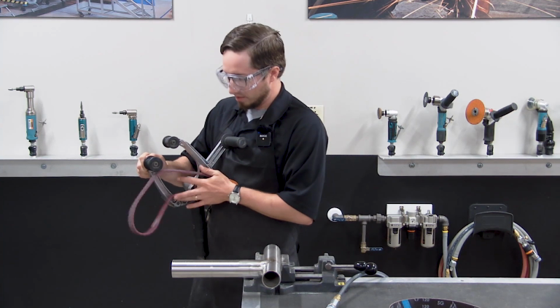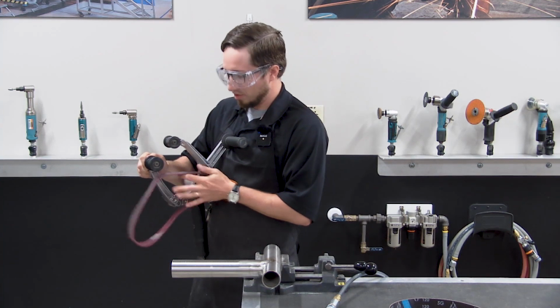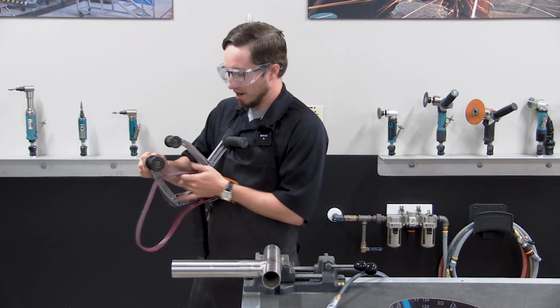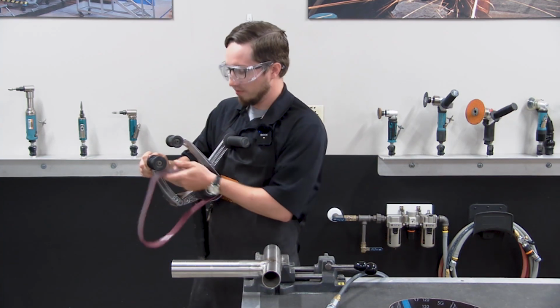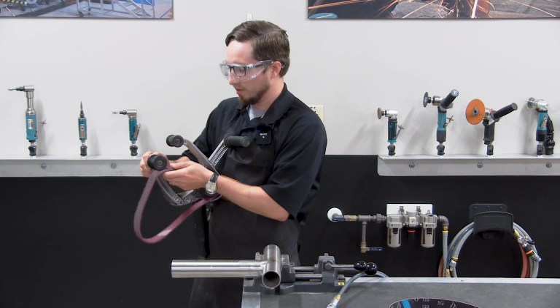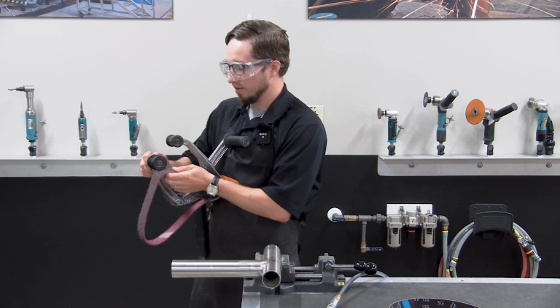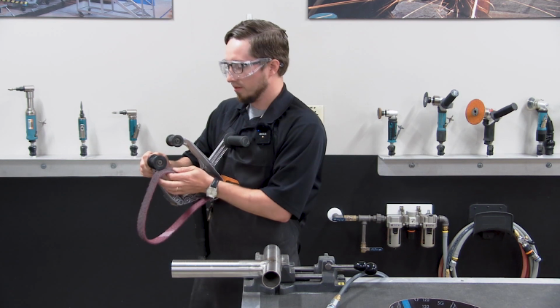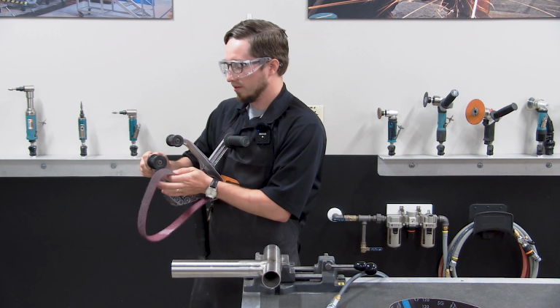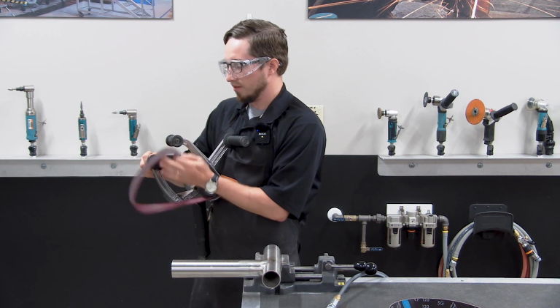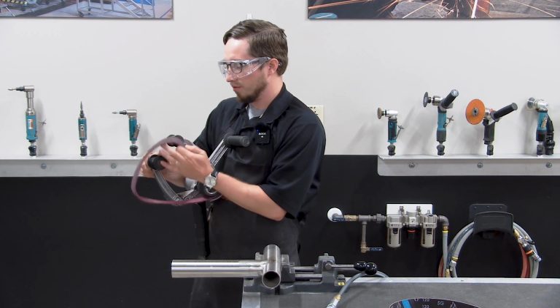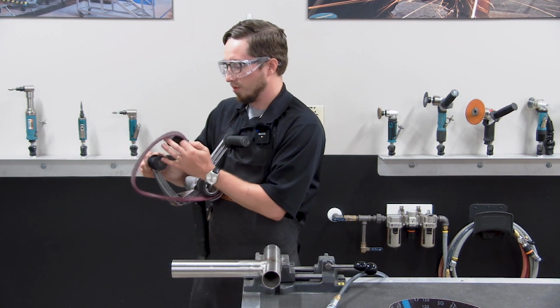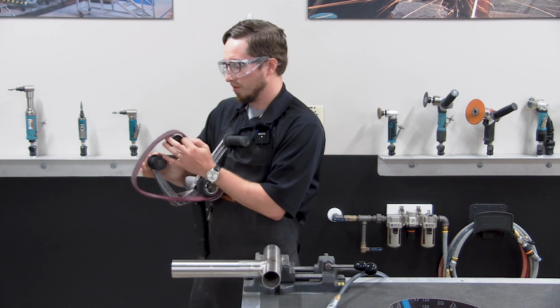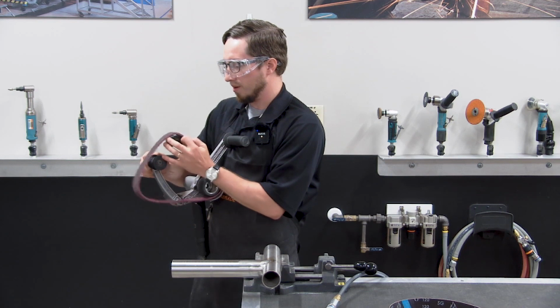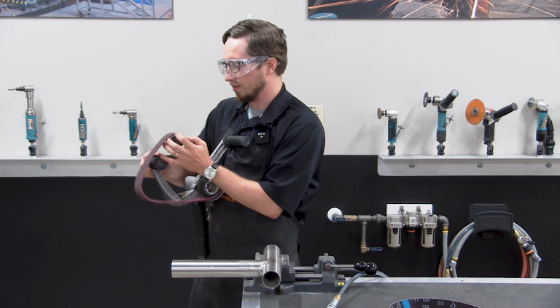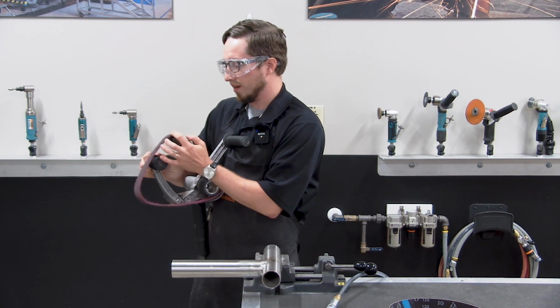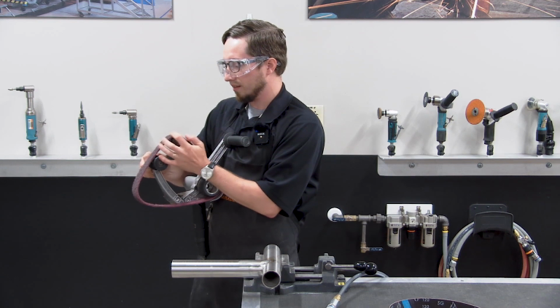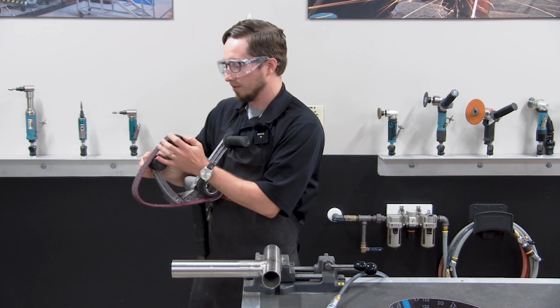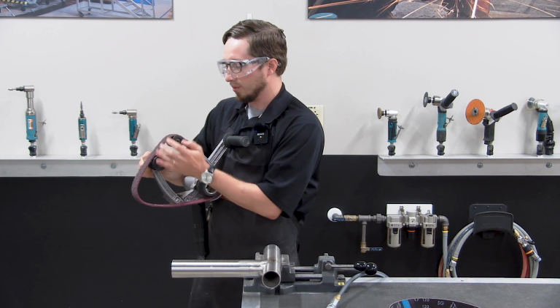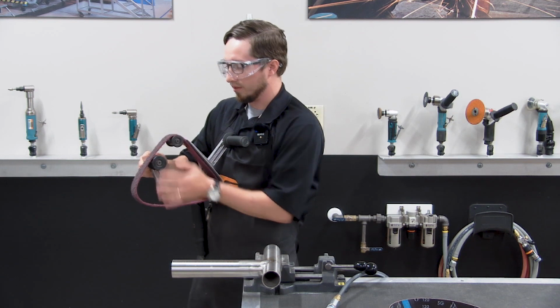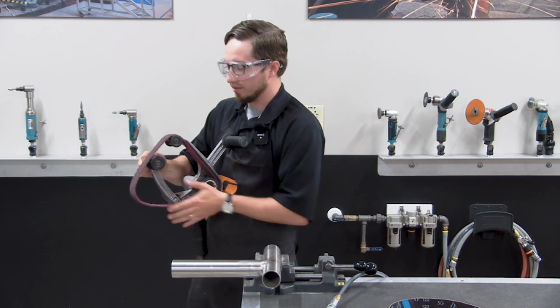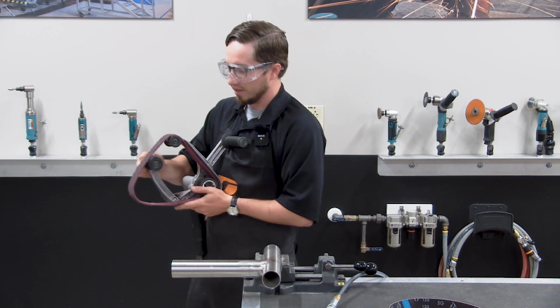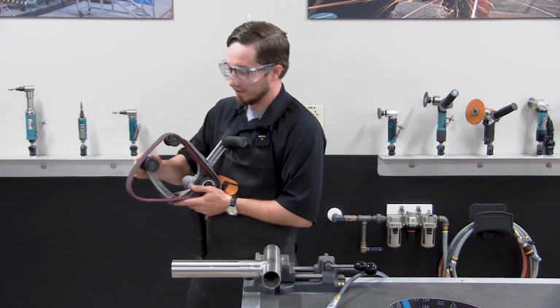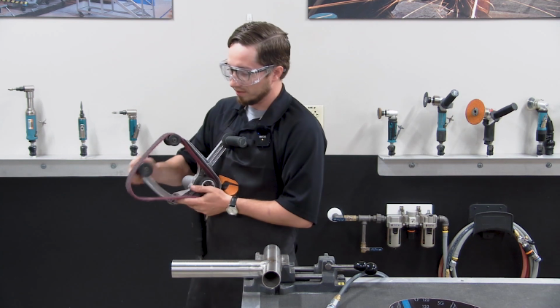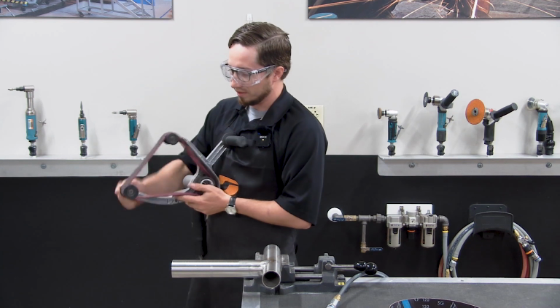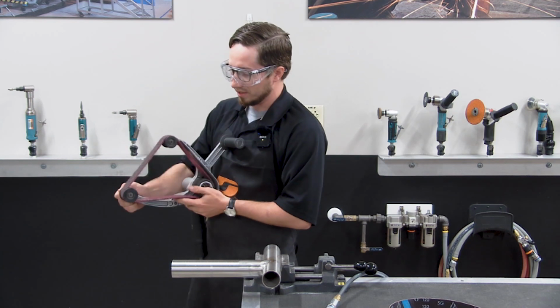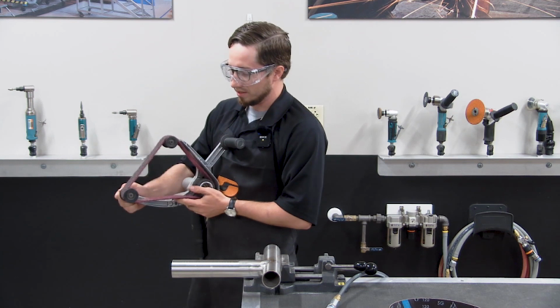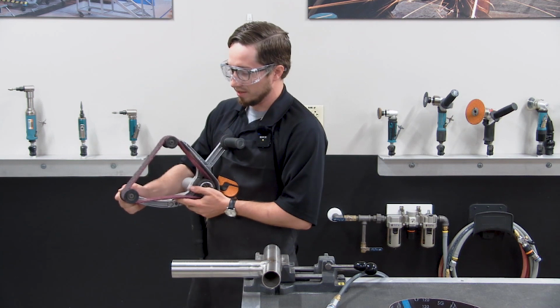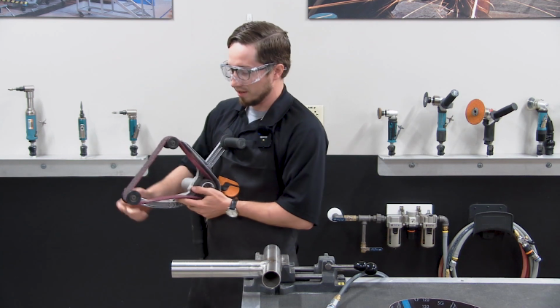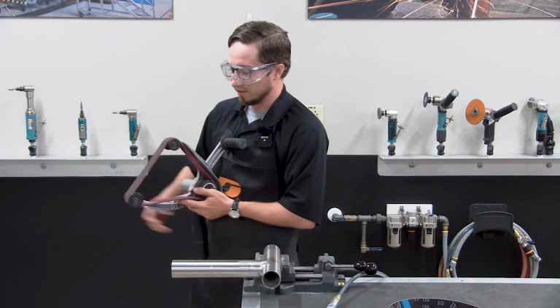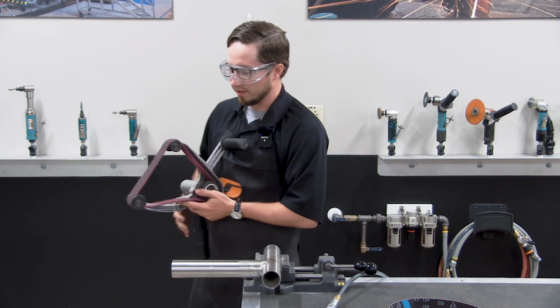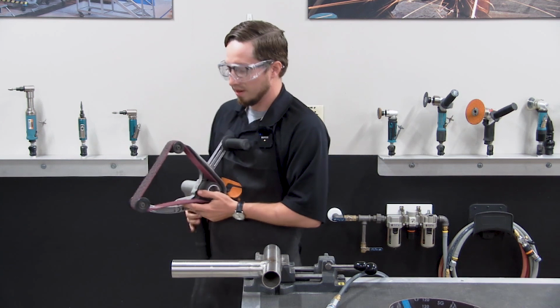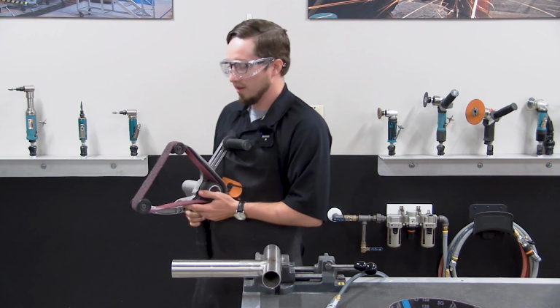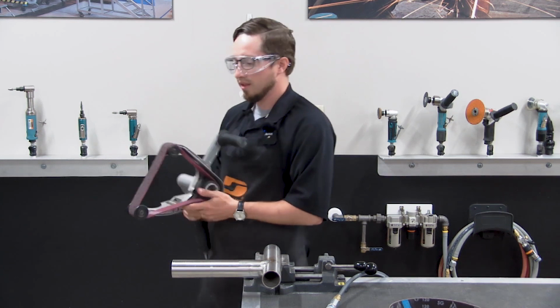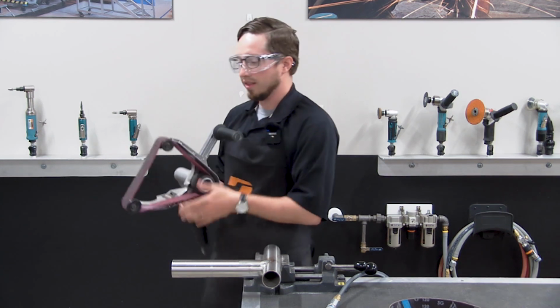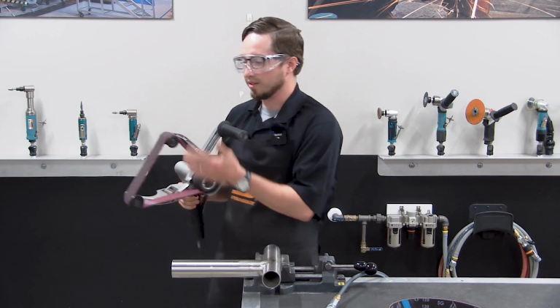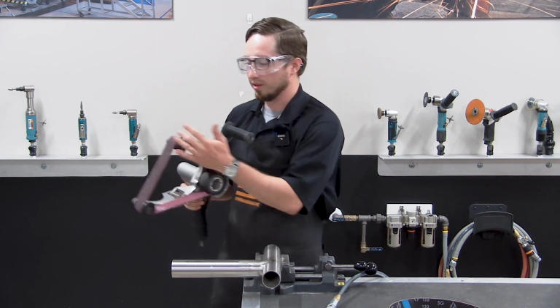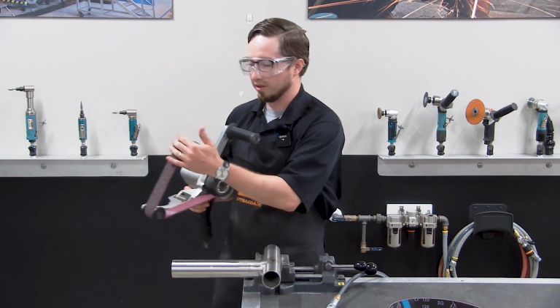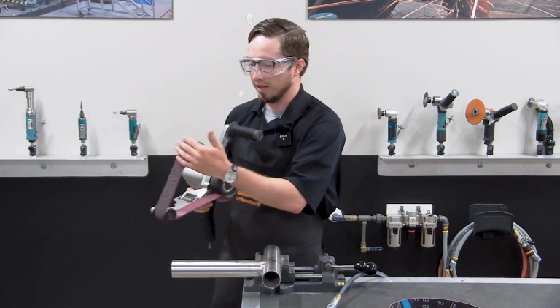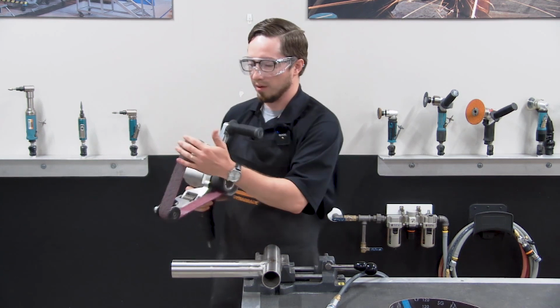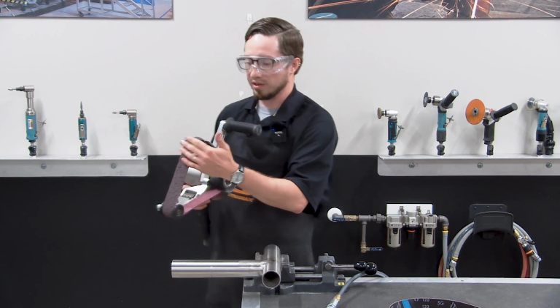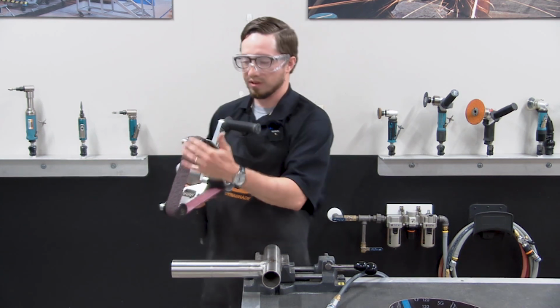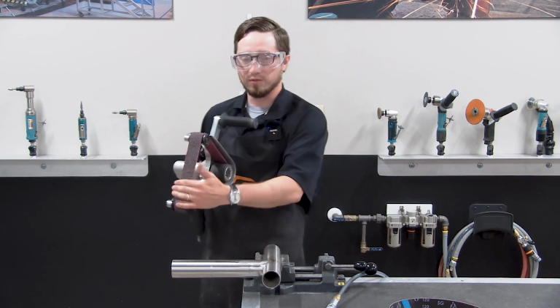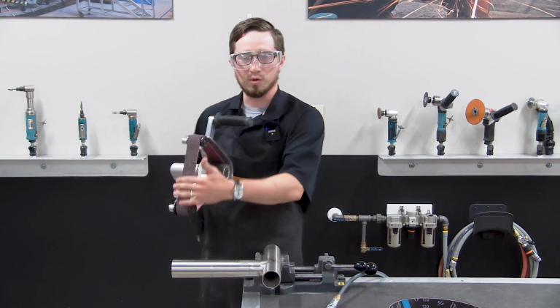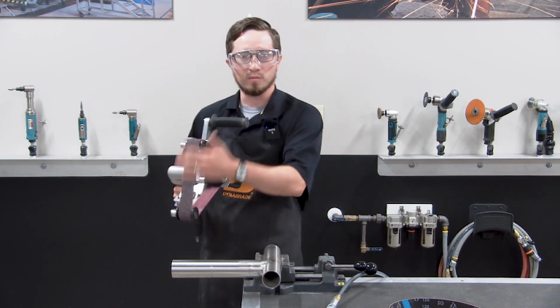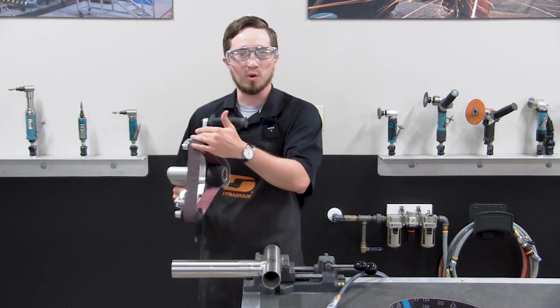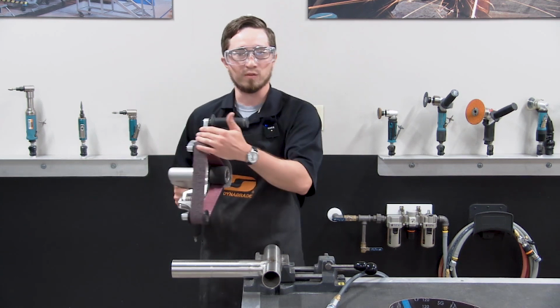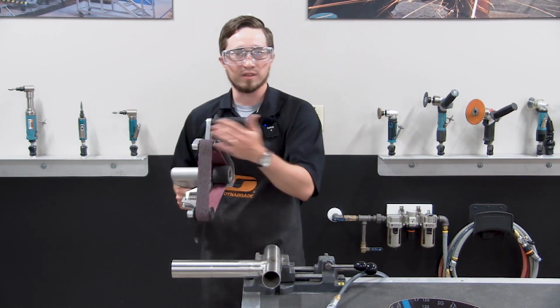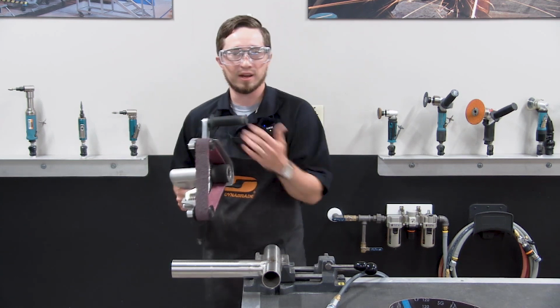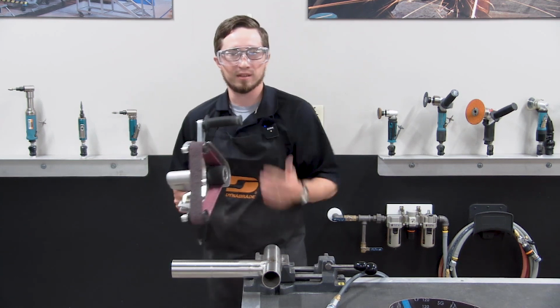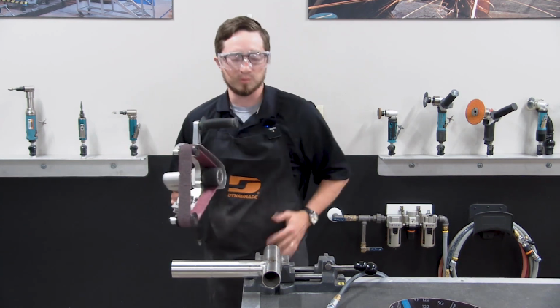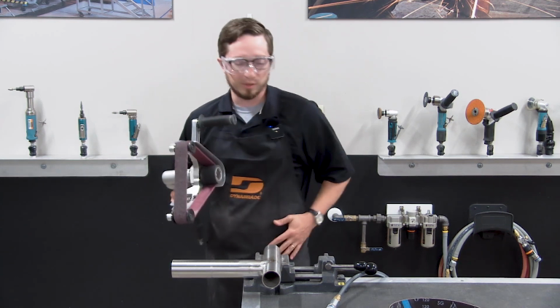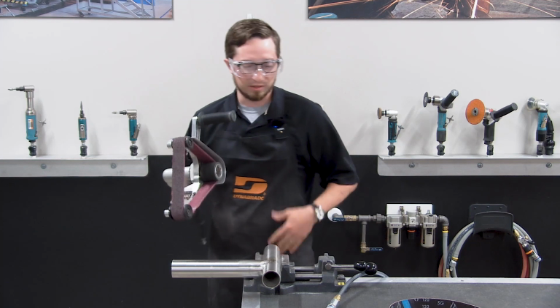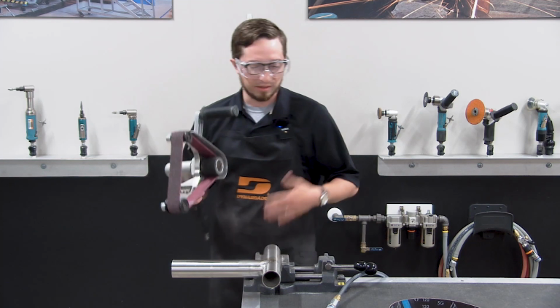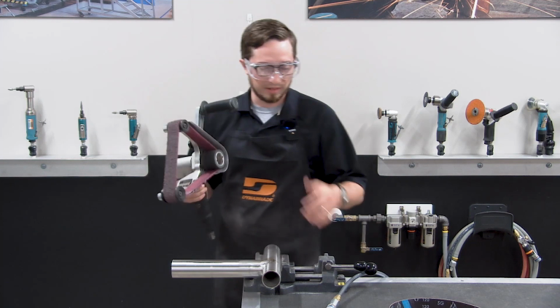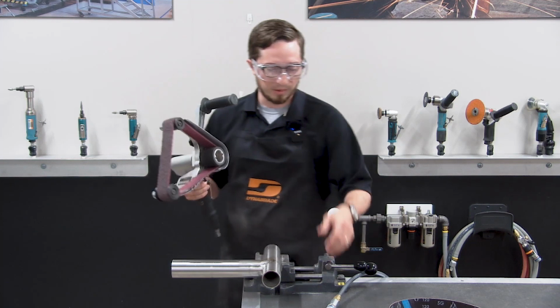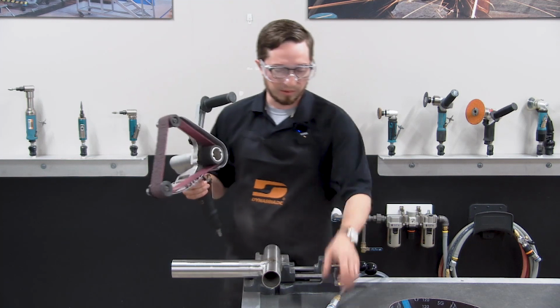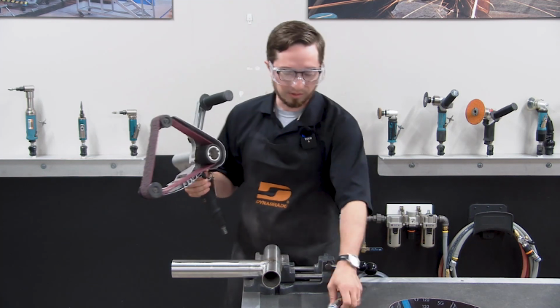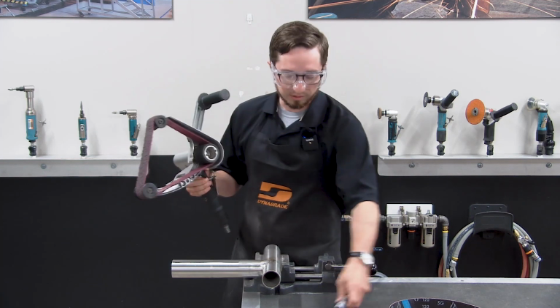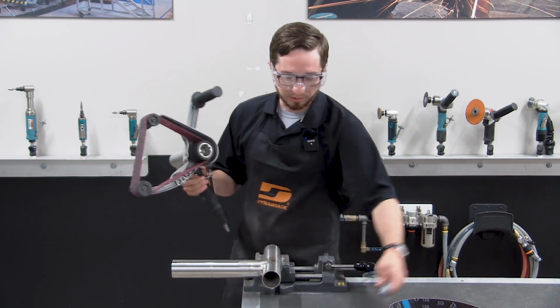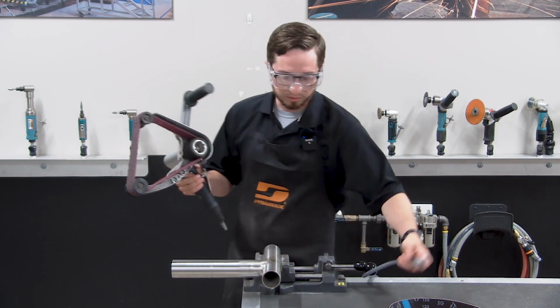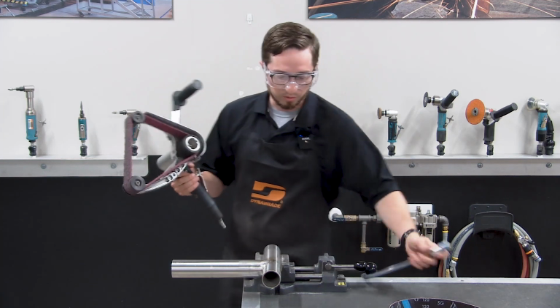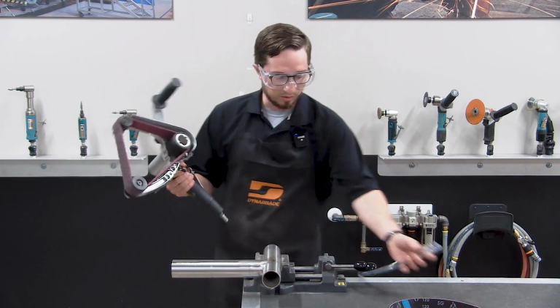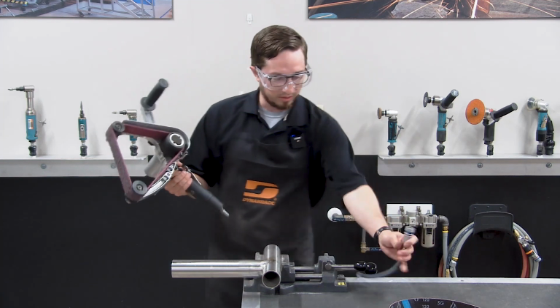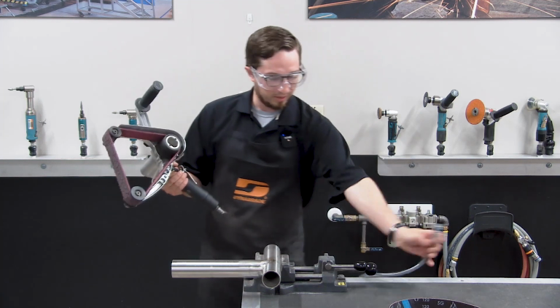Take your belt of choice — in this case a medium non-woven belt — wrap it around your drive wheel, conform it around your idler wheels, and then release the tension. That's going to allow it to conform over the idler wheels and allow you to run your tool again.